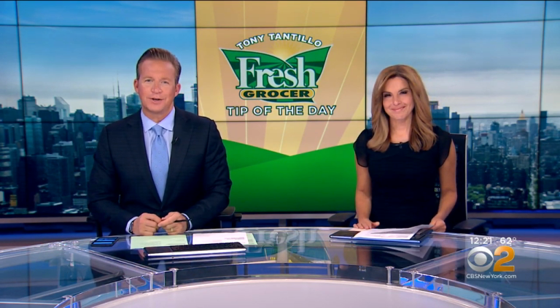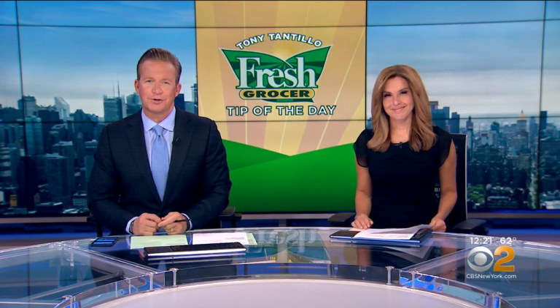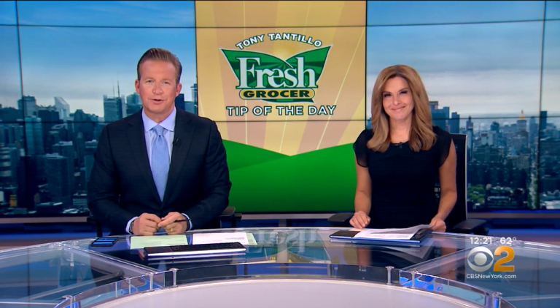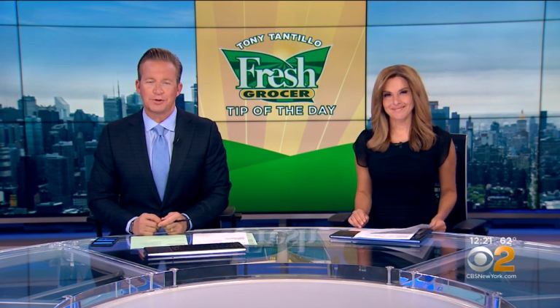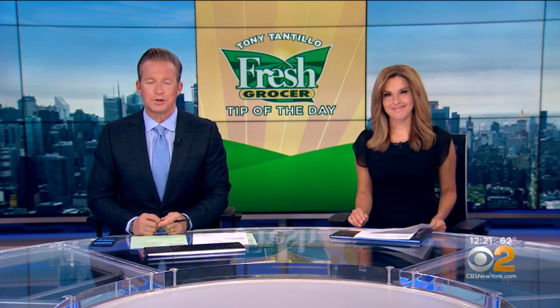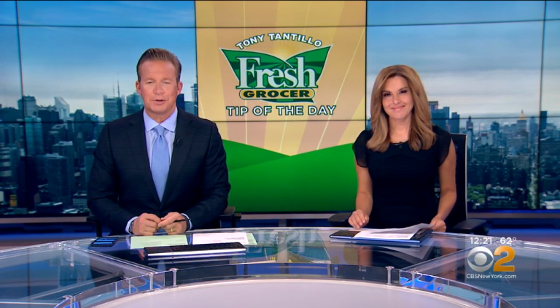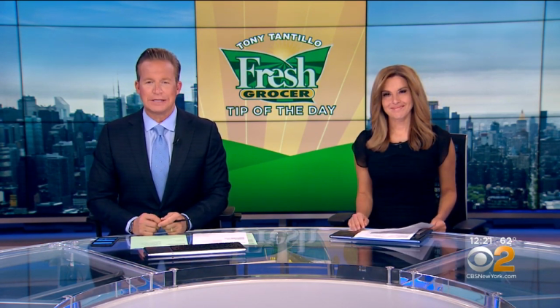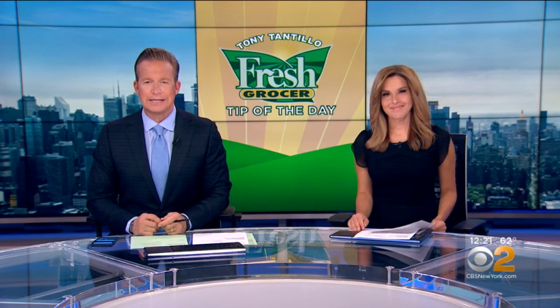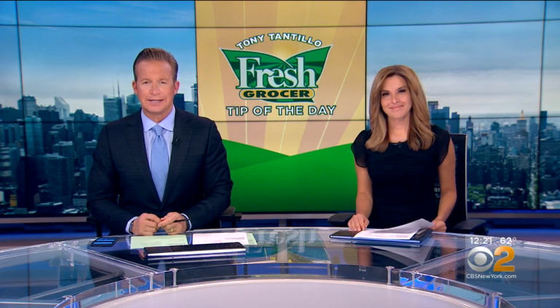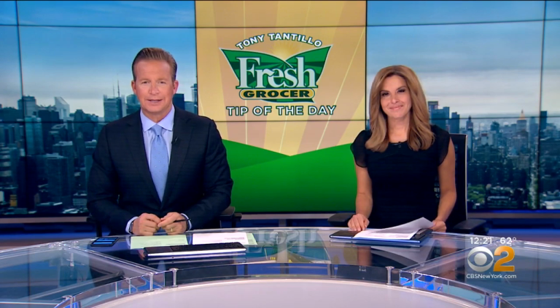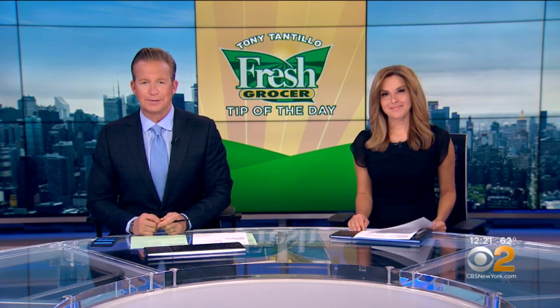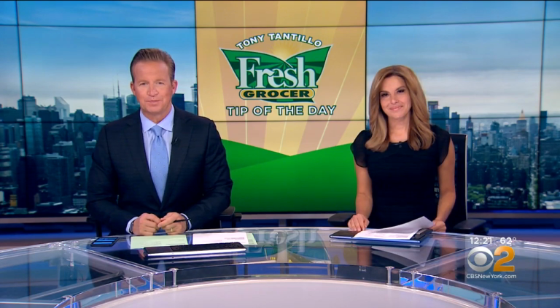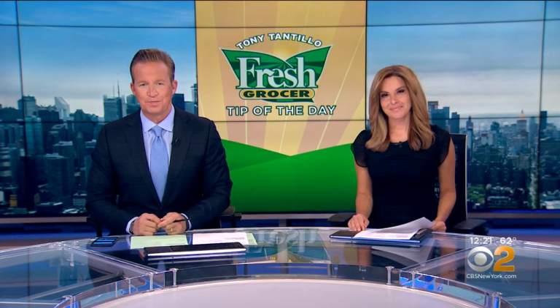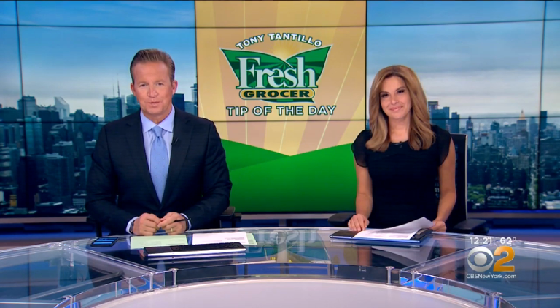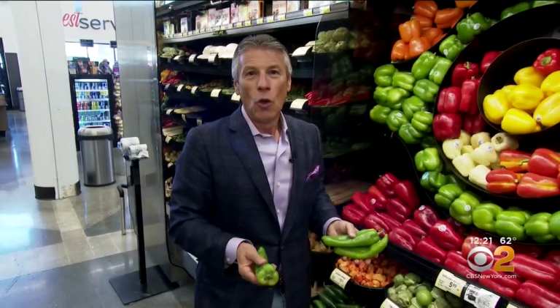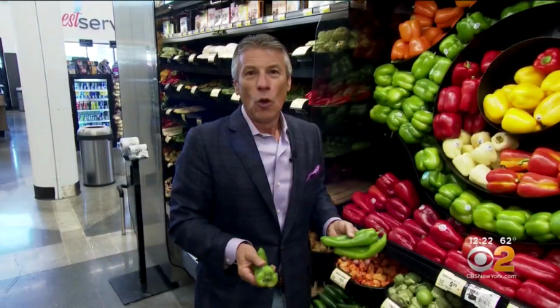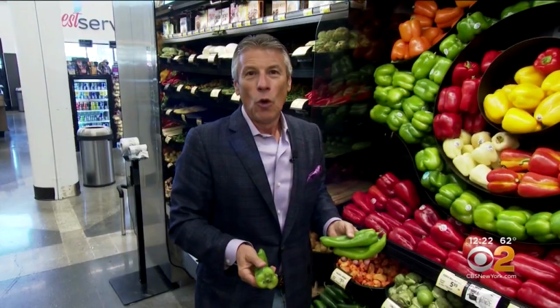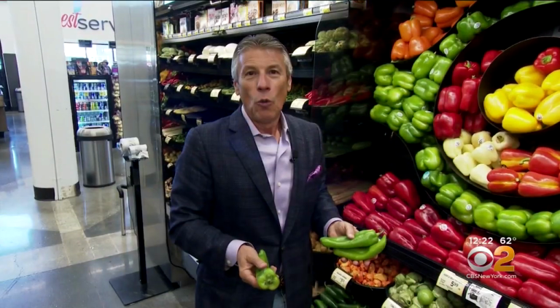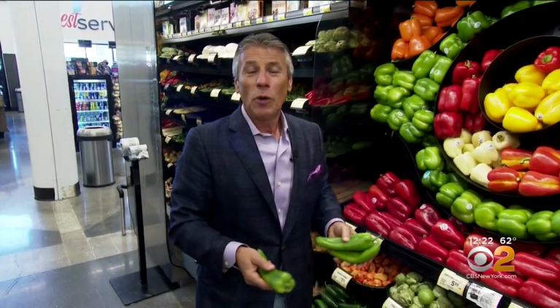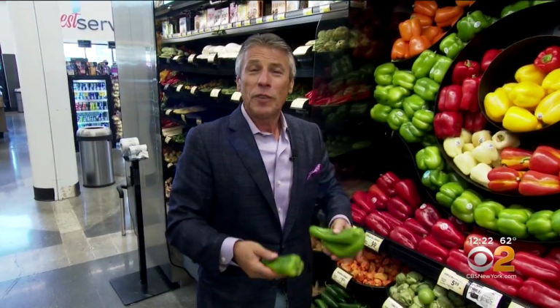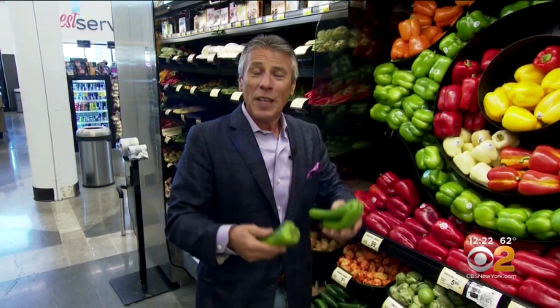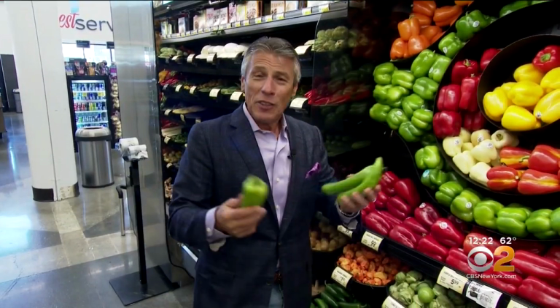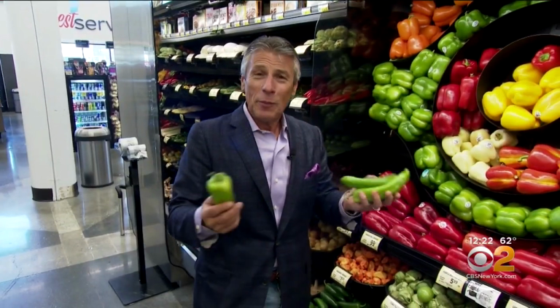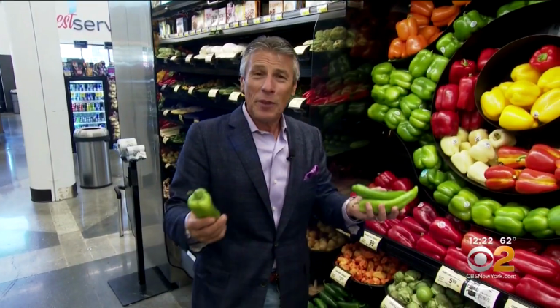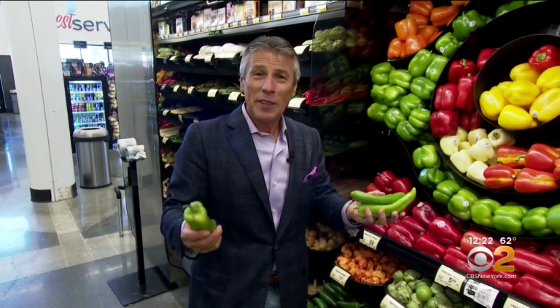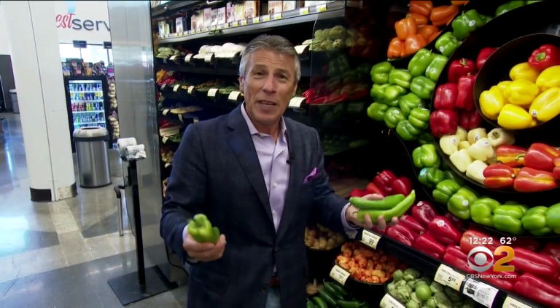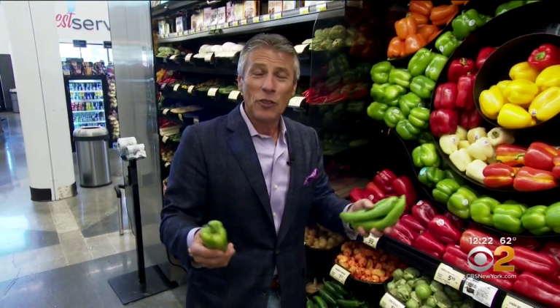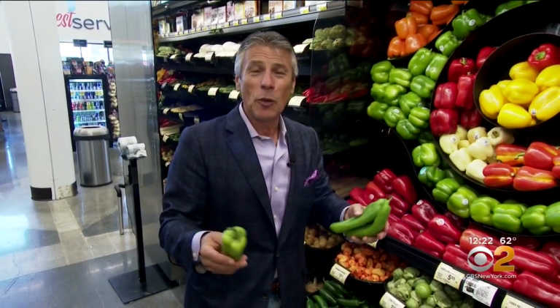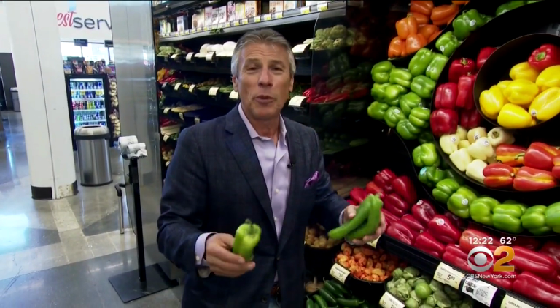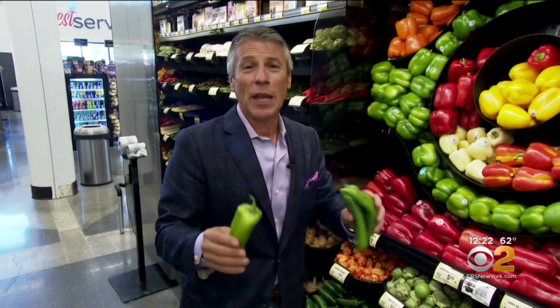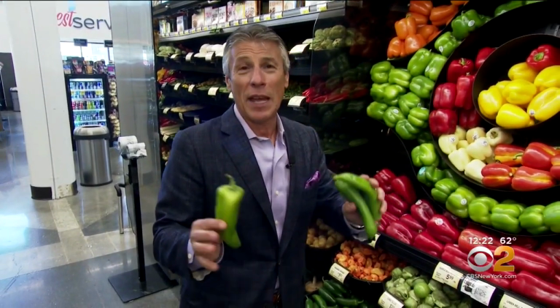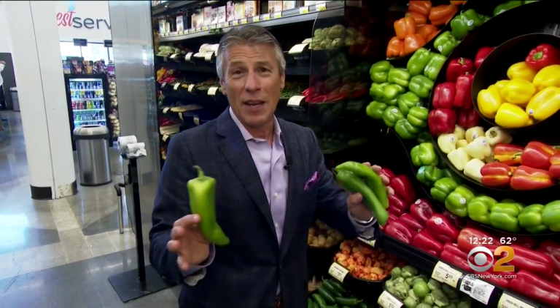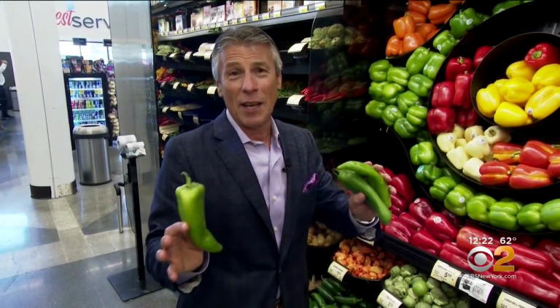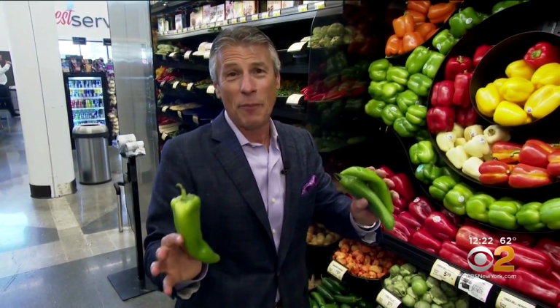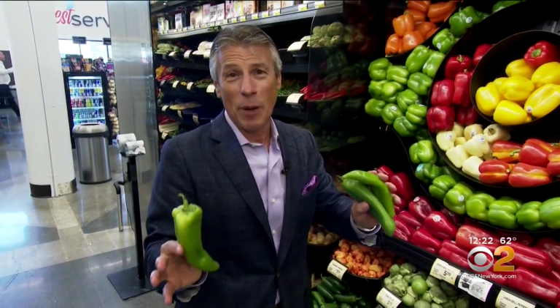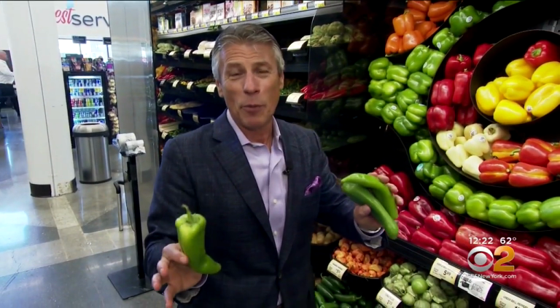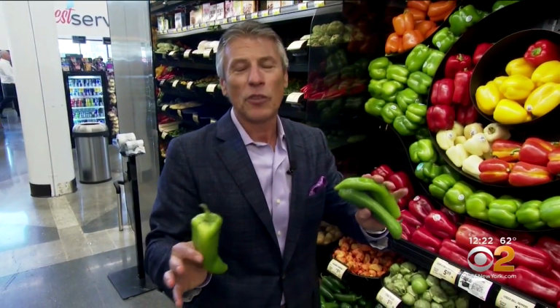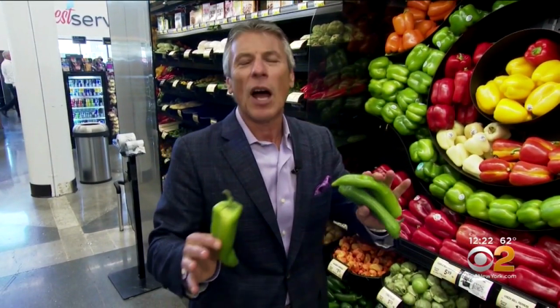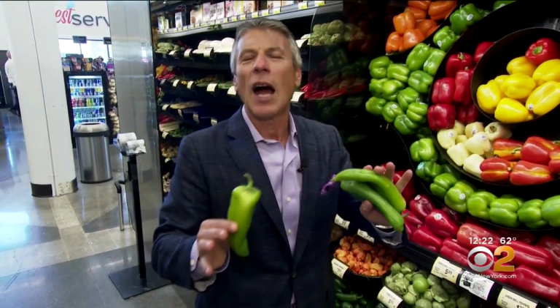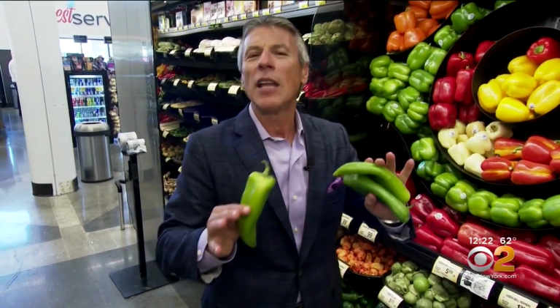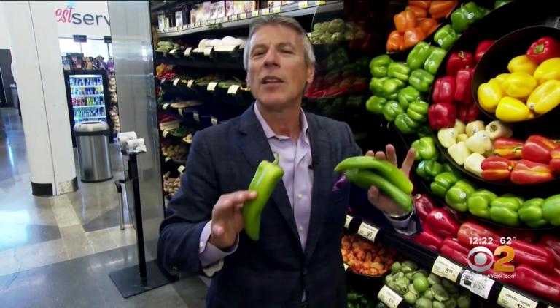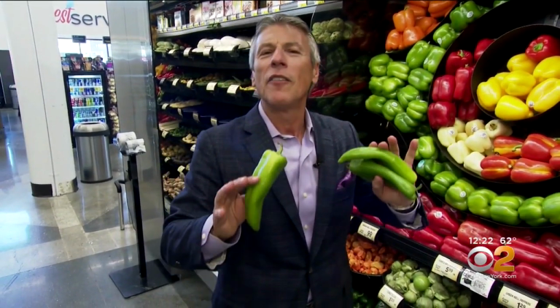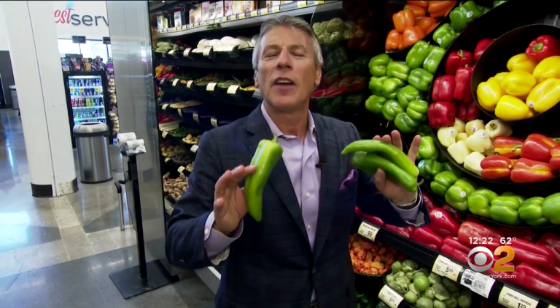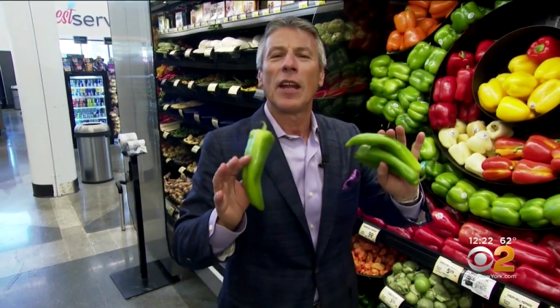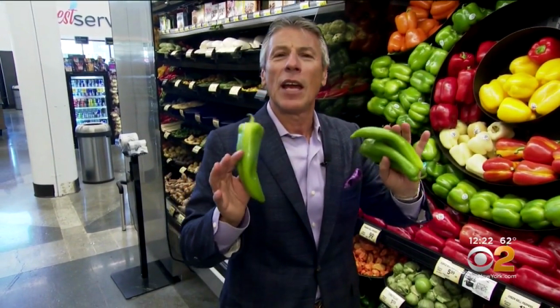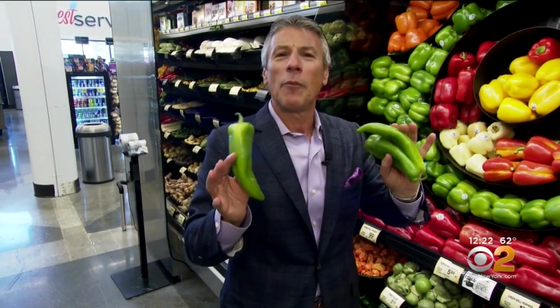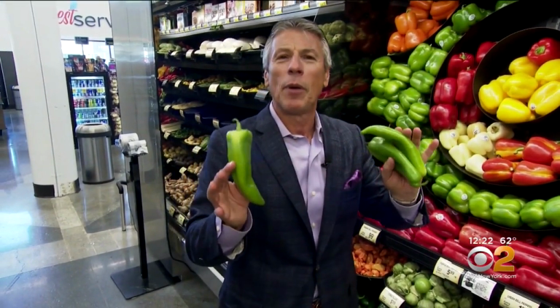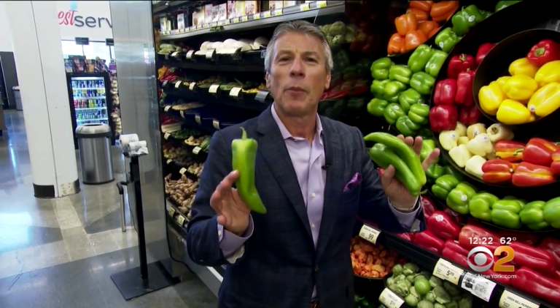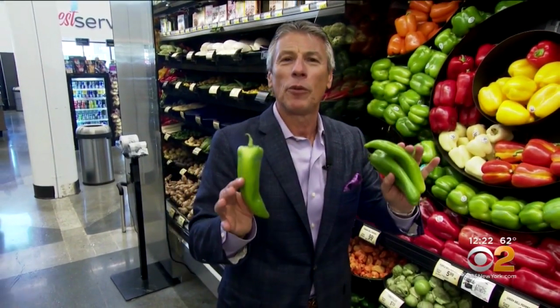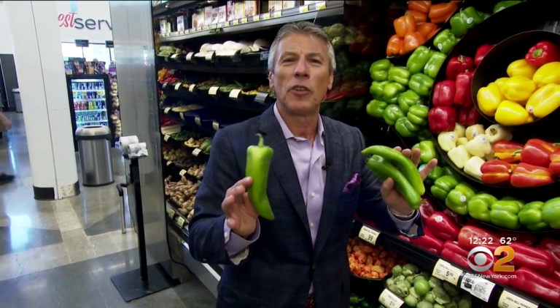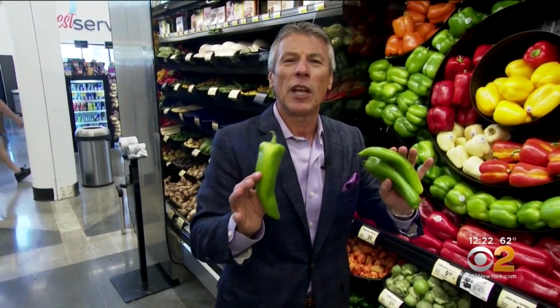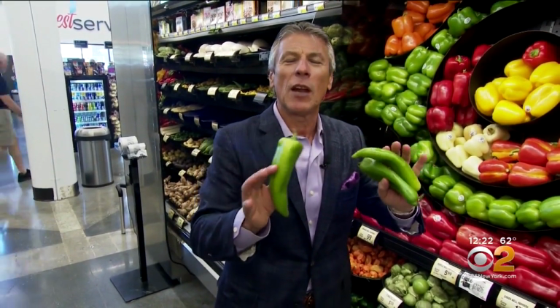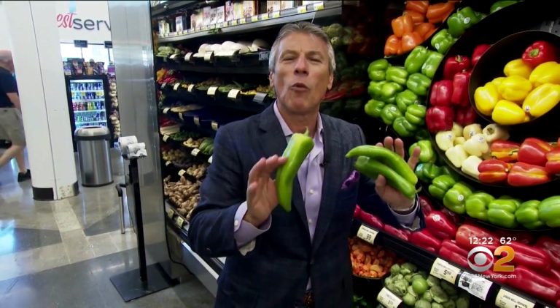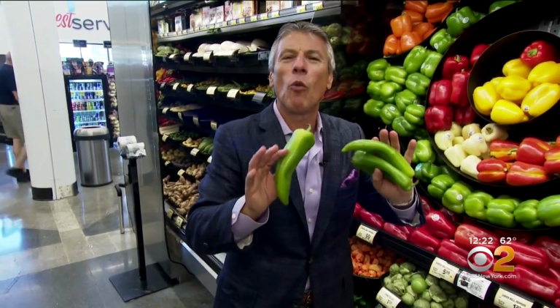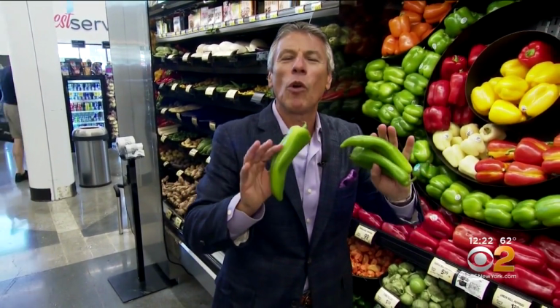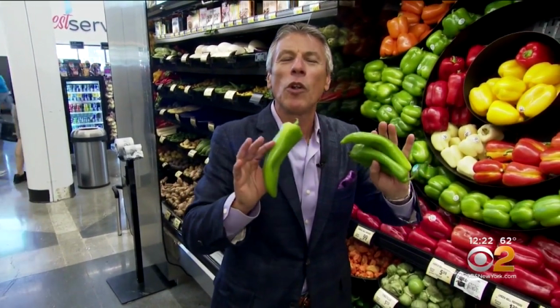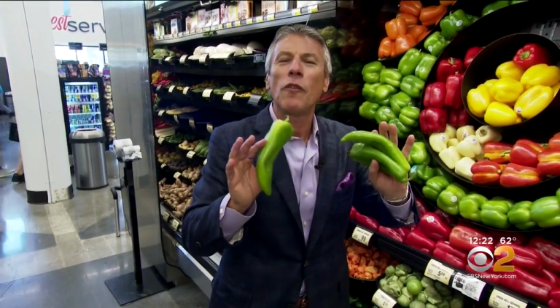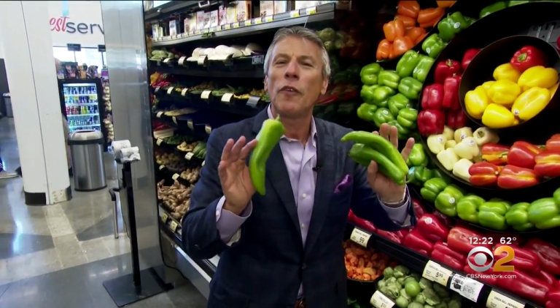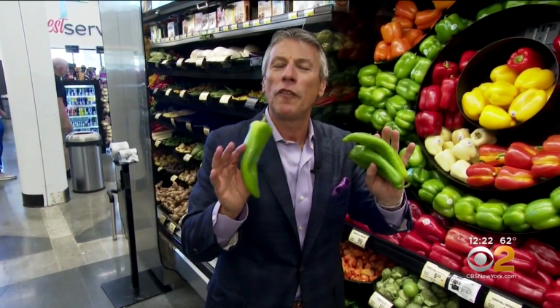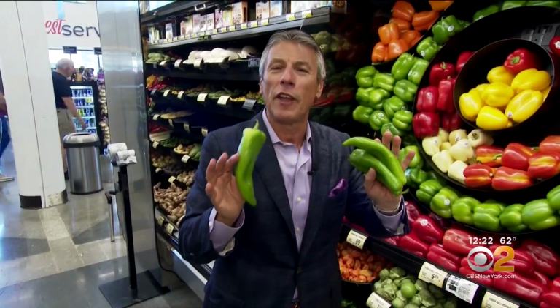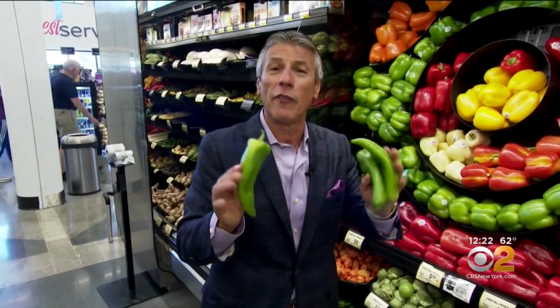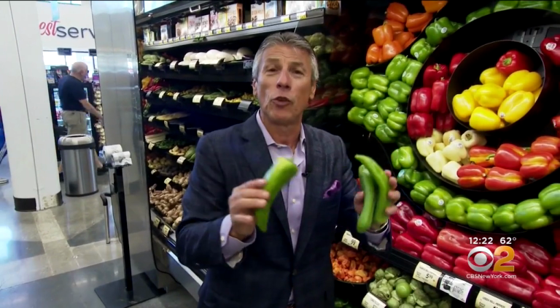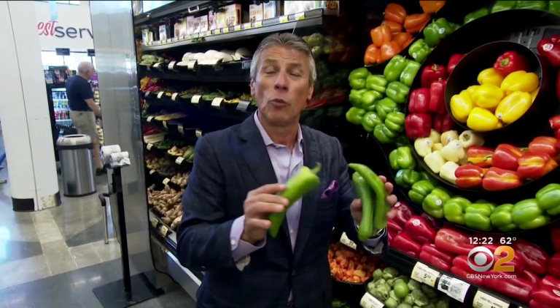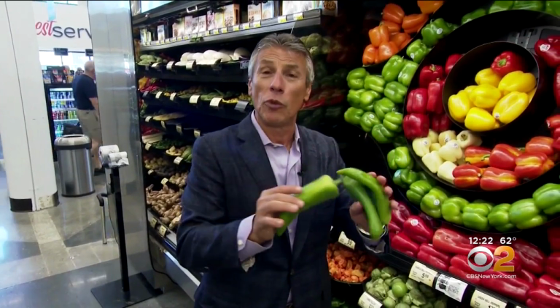This is Fresh Grocer Tony Tancilla. Today's tip of the day is going to be Anaheim peppers. I love Anaheim peppers — they've got a wonderful flavor to them.